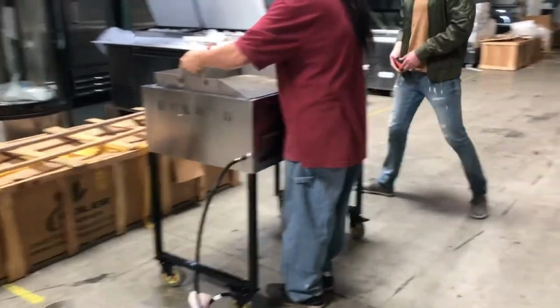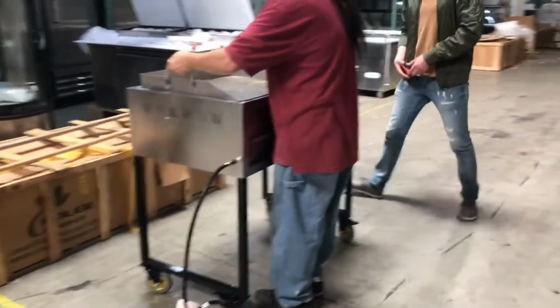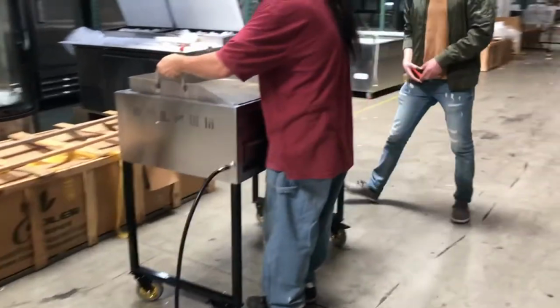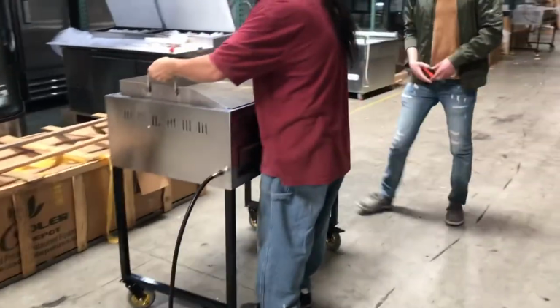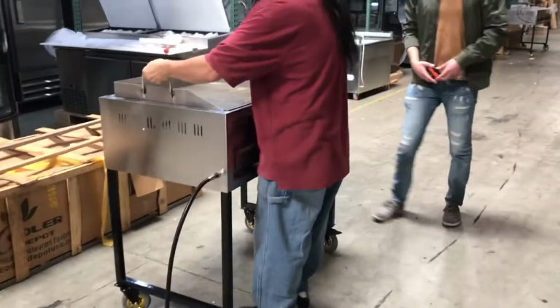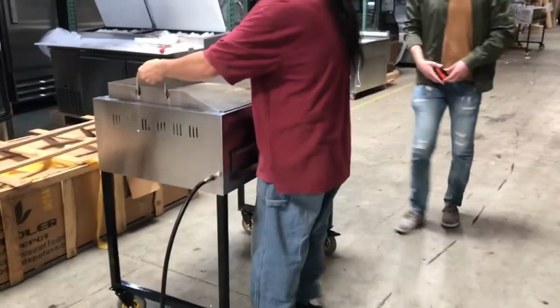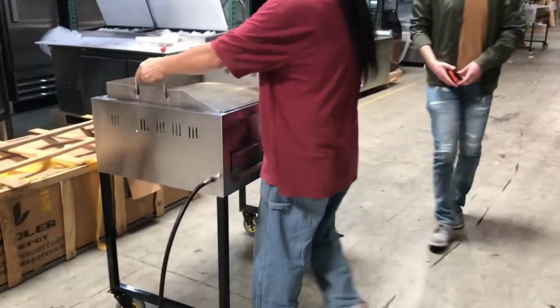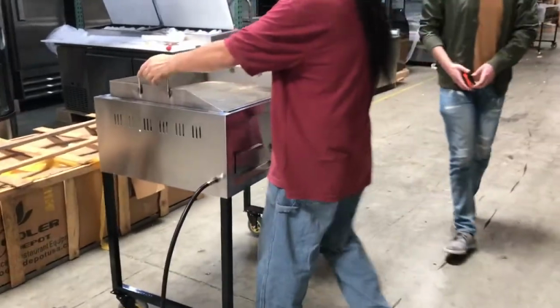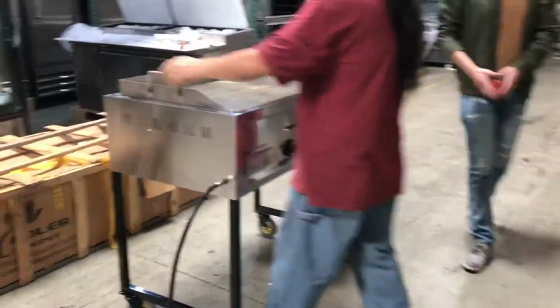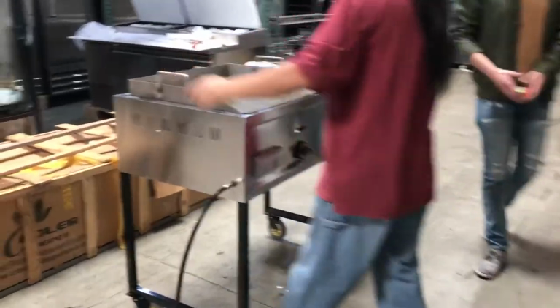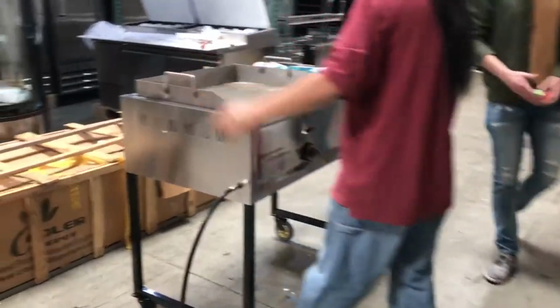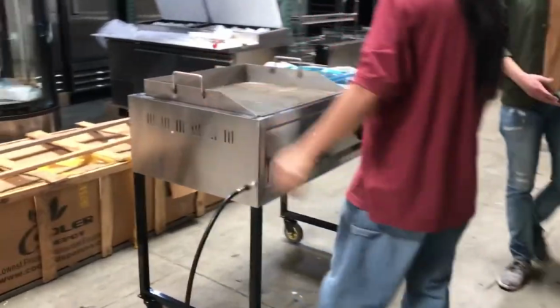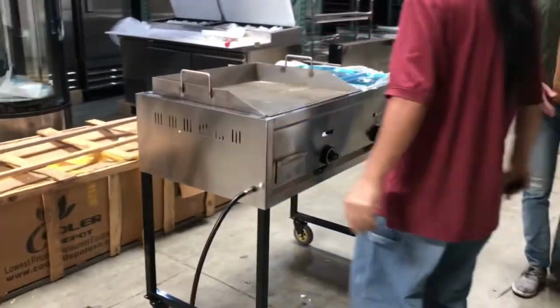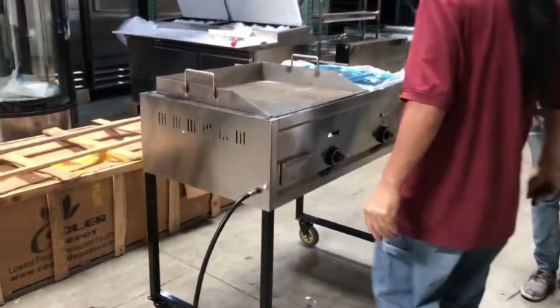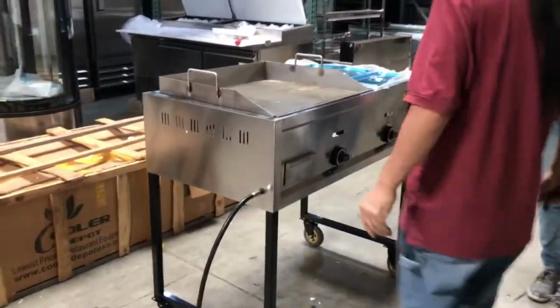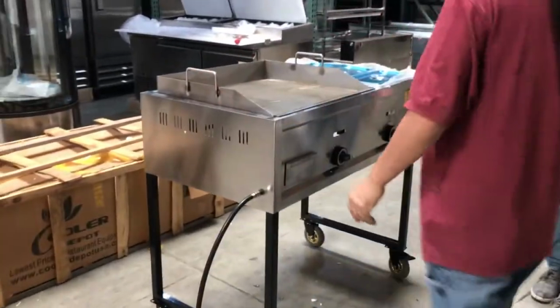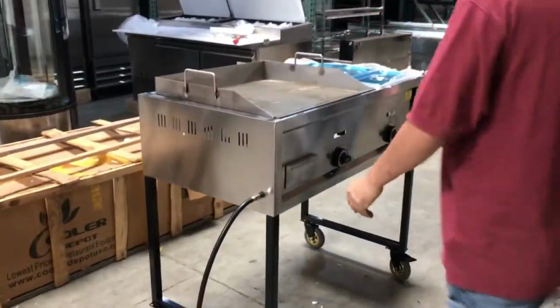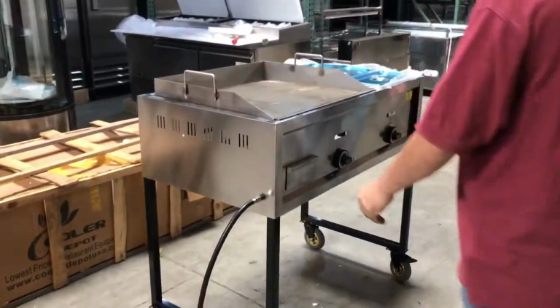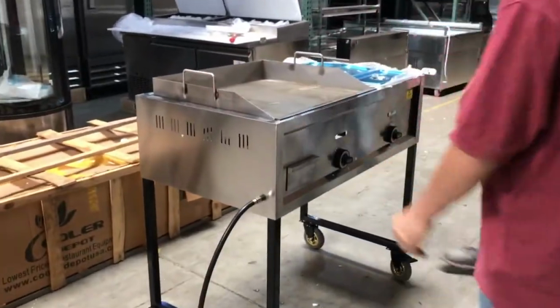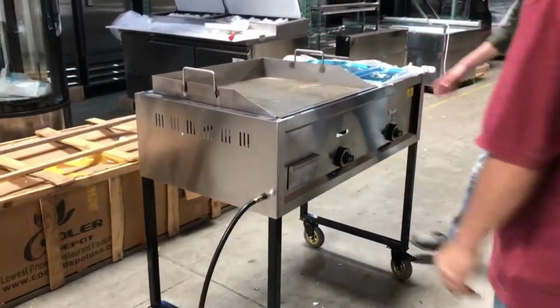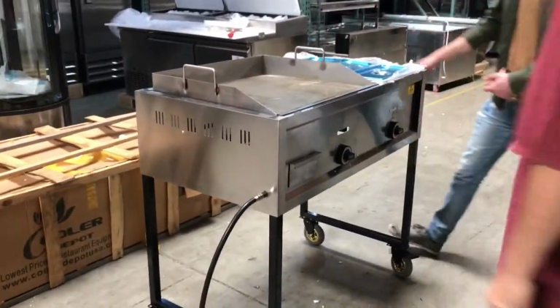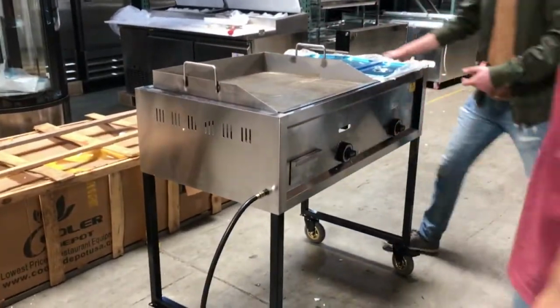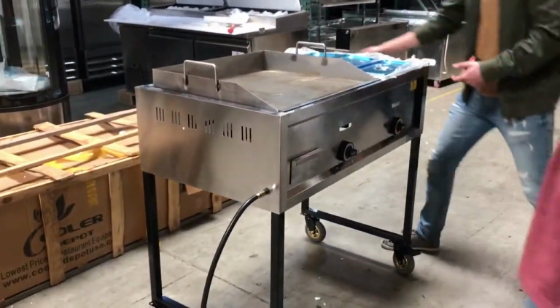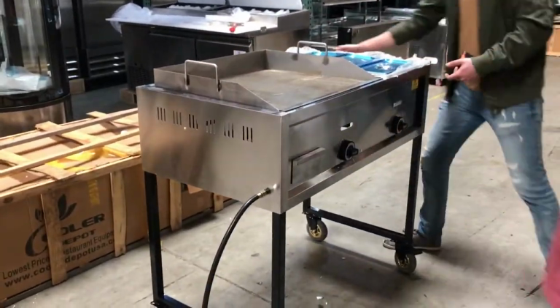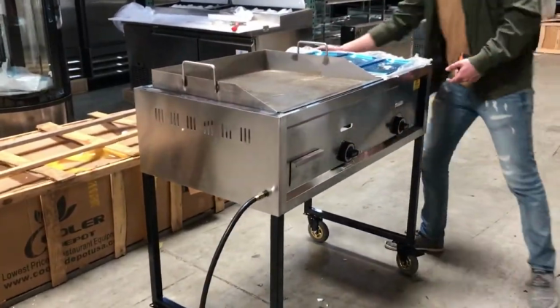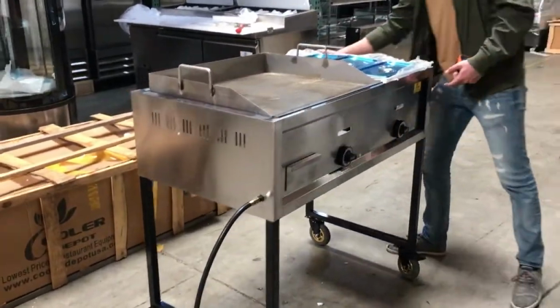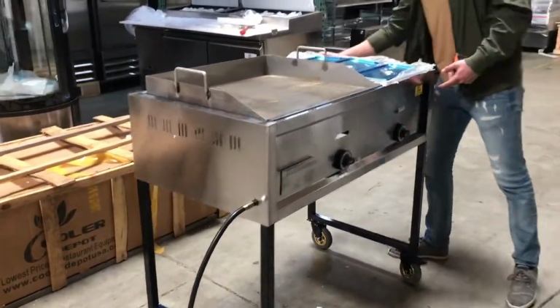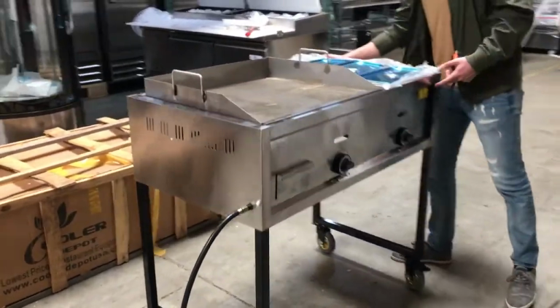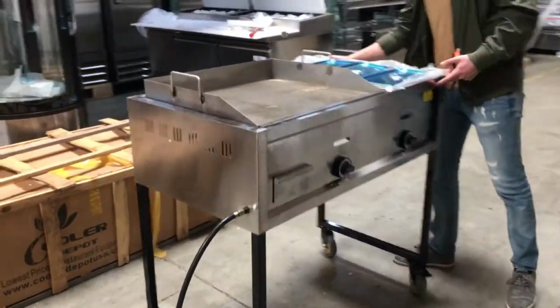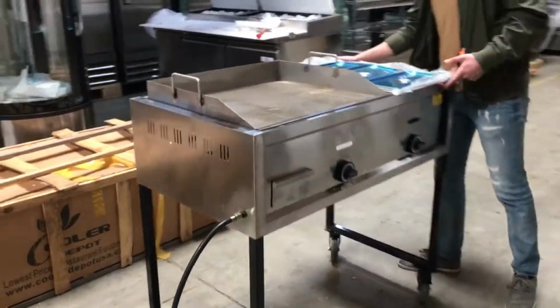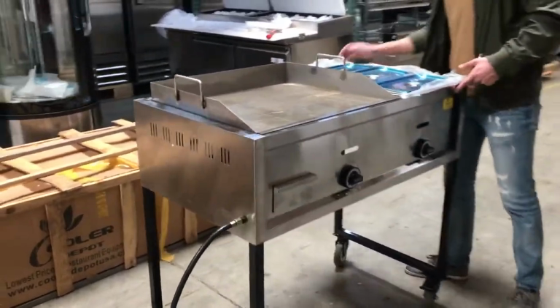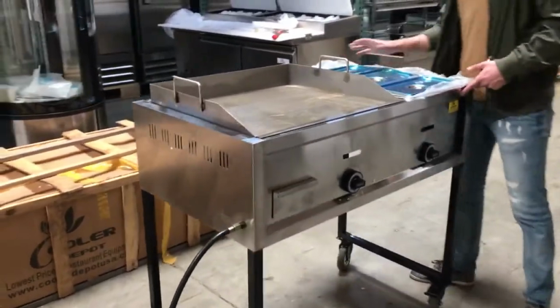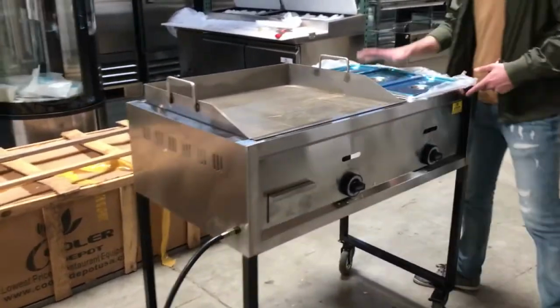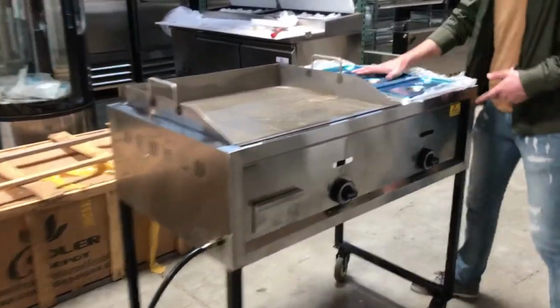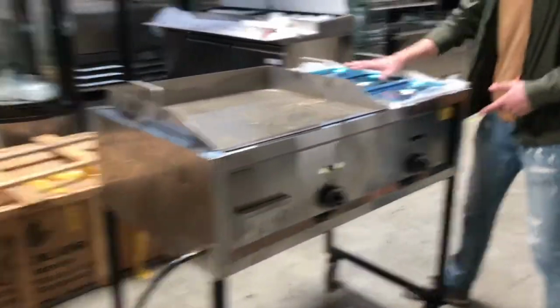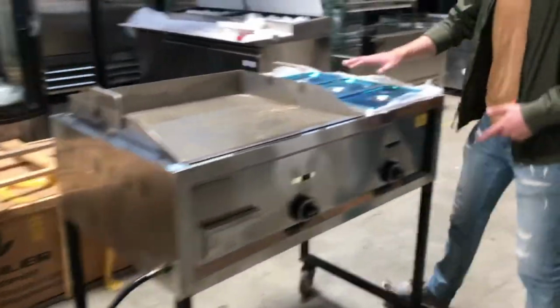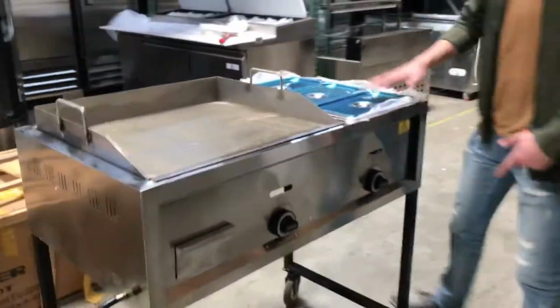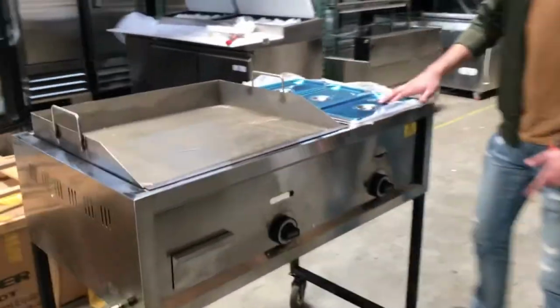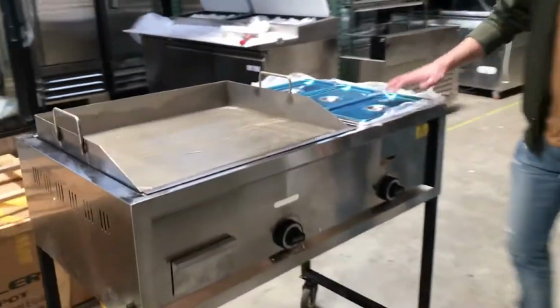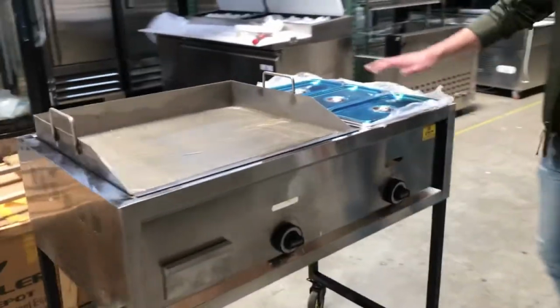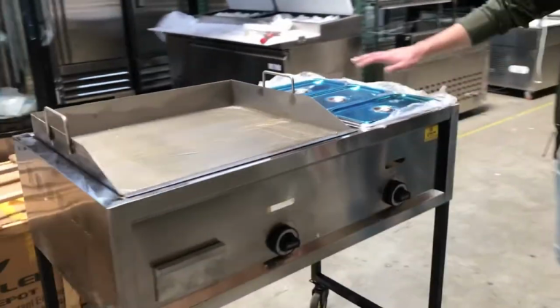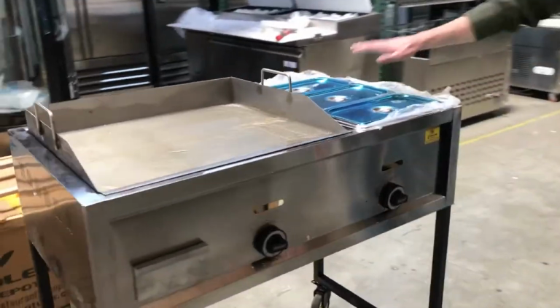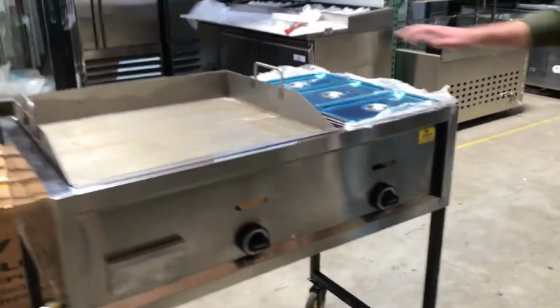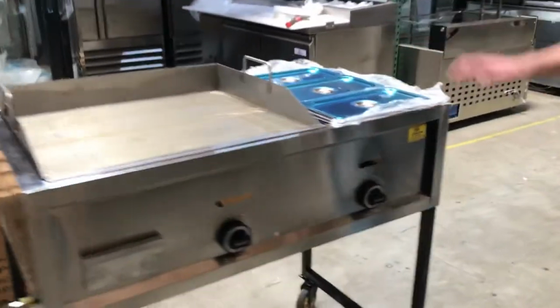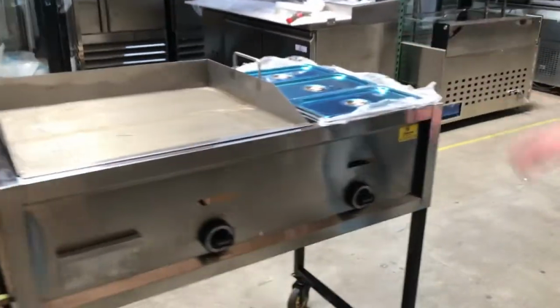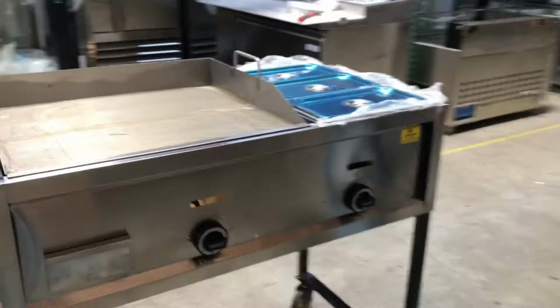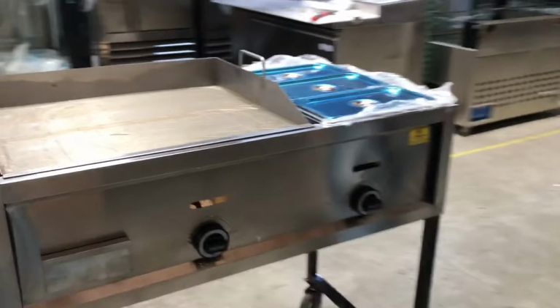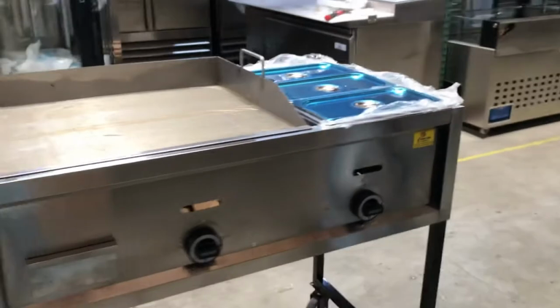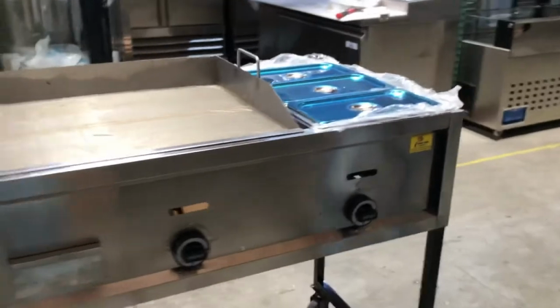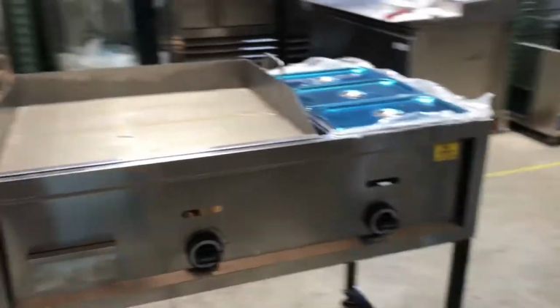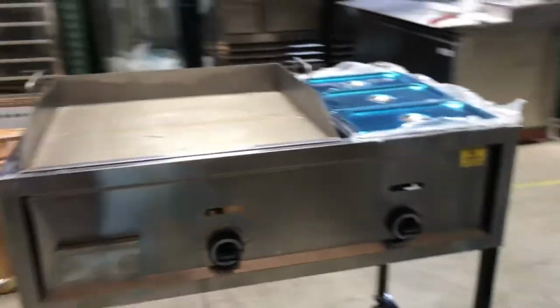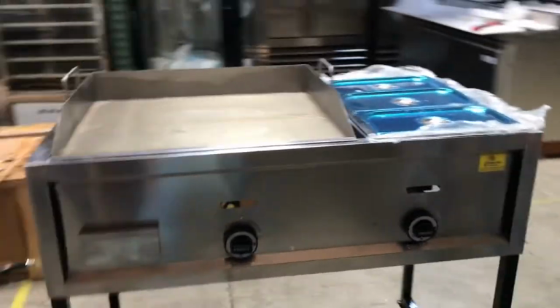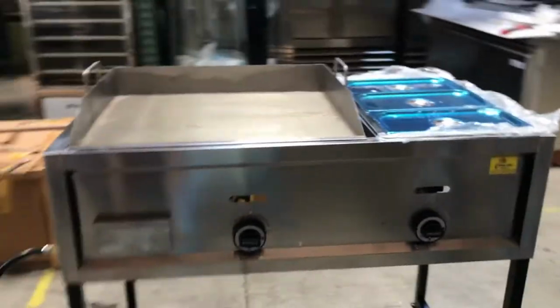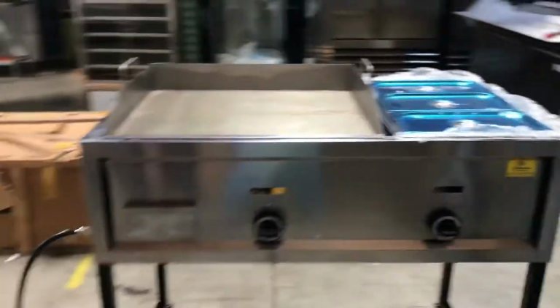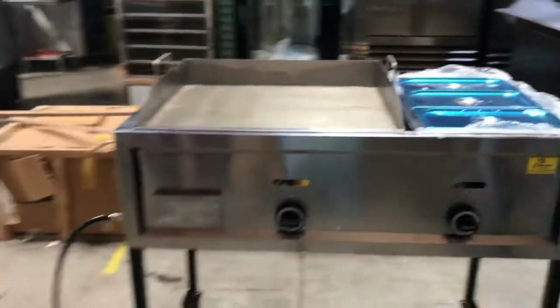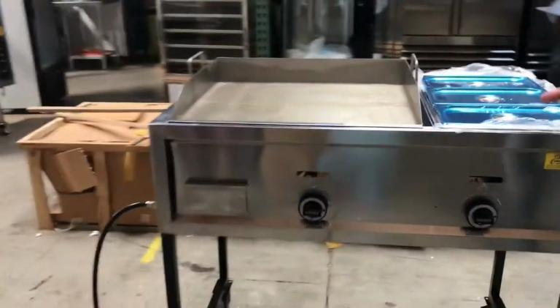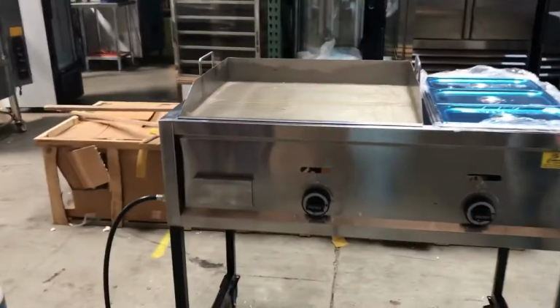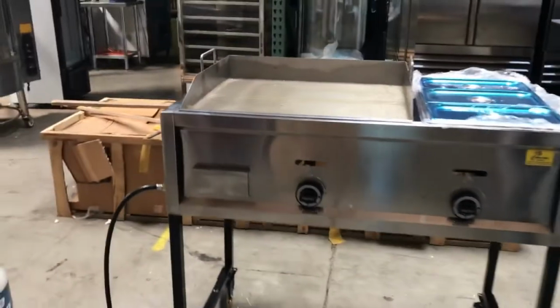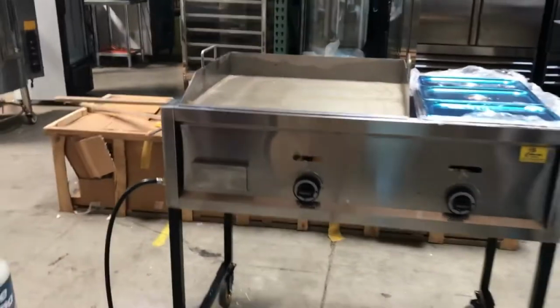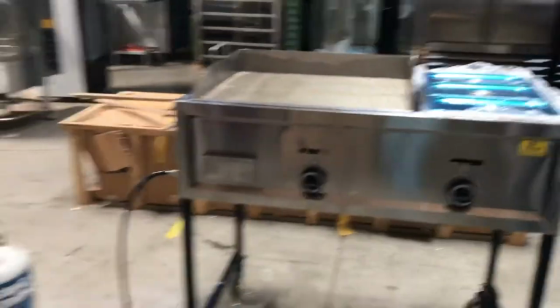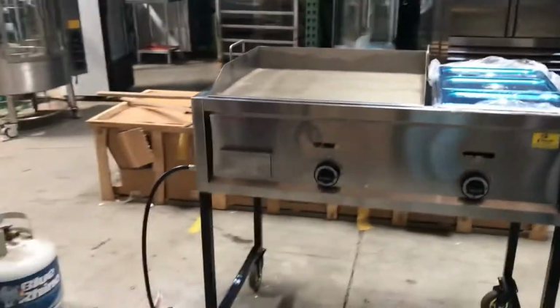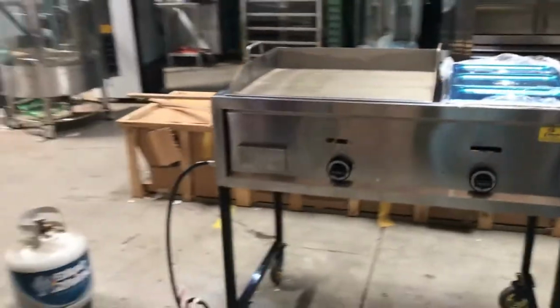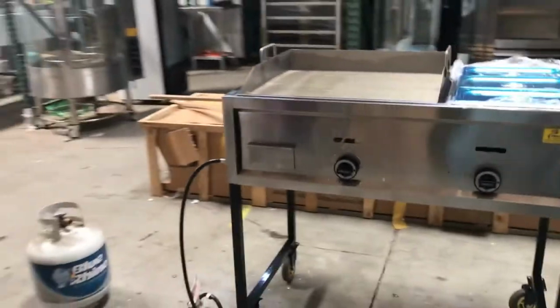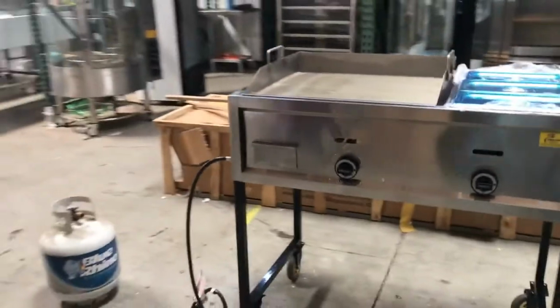So you're going to have two compartments in this cart — a compartment for your containers, which comes with three containers, and your compartment for the griddle.